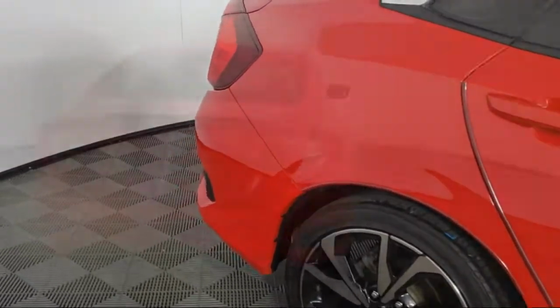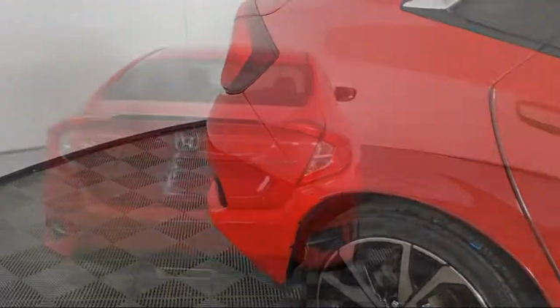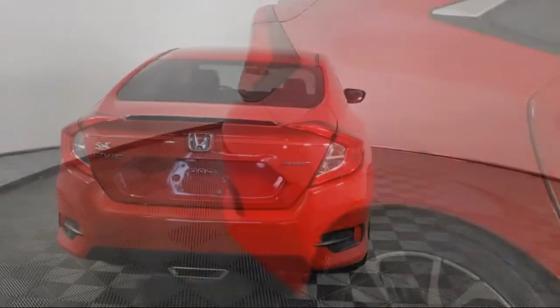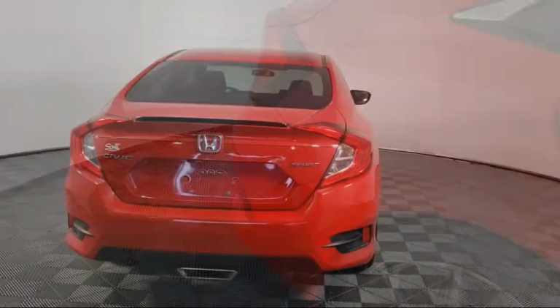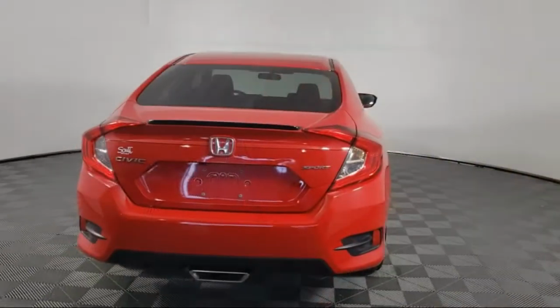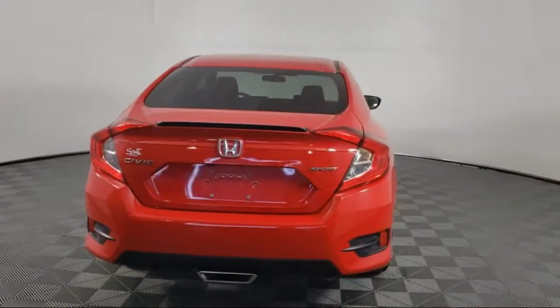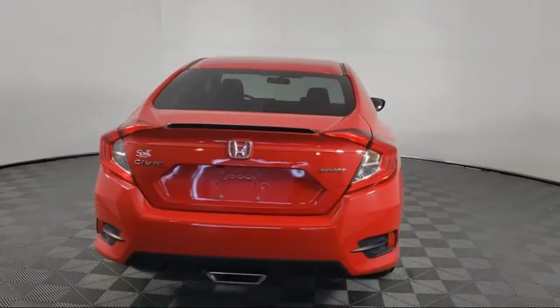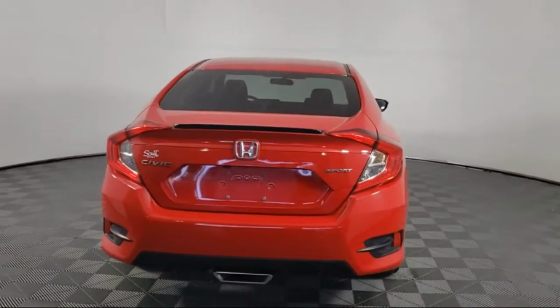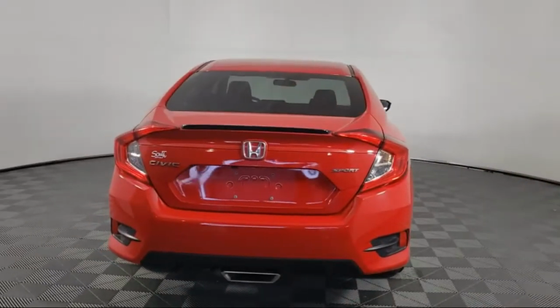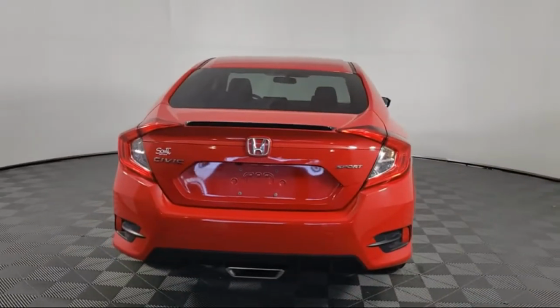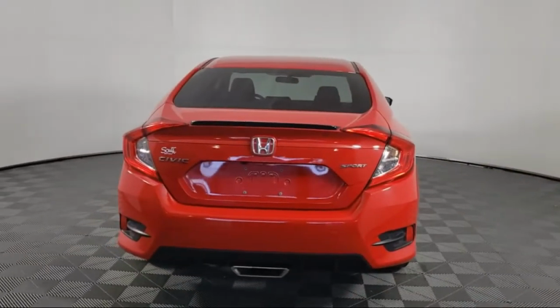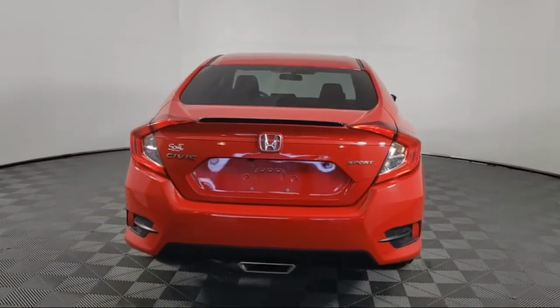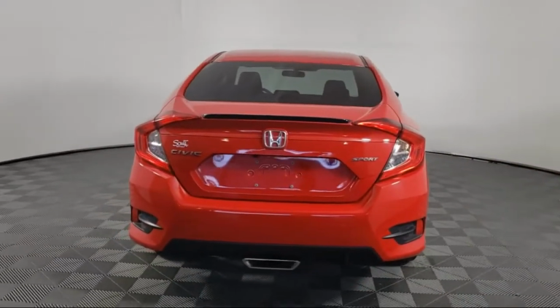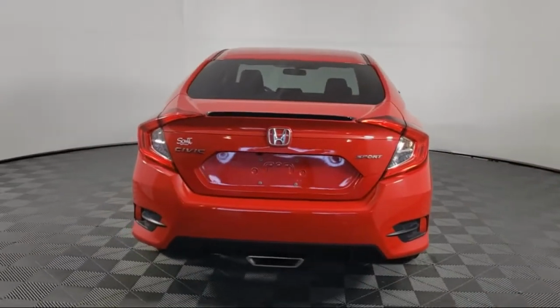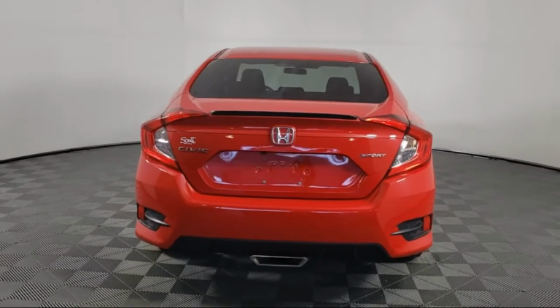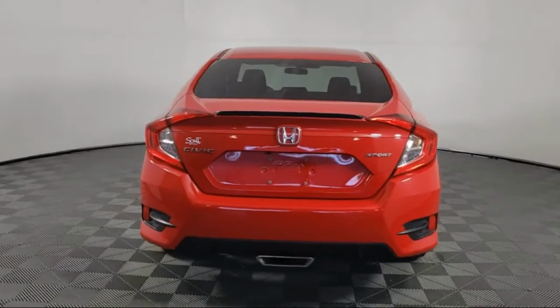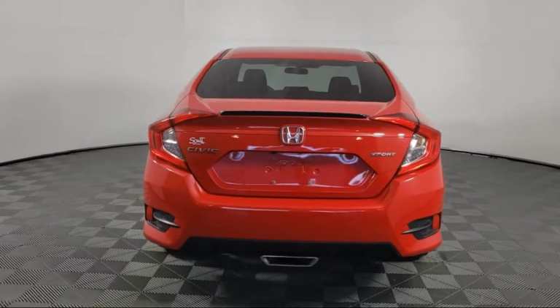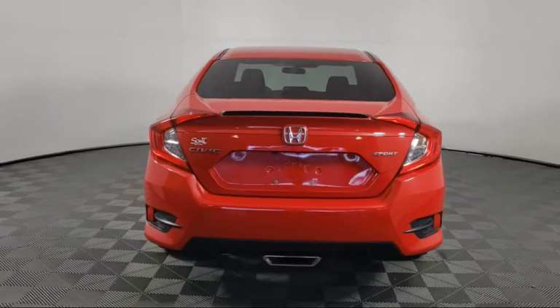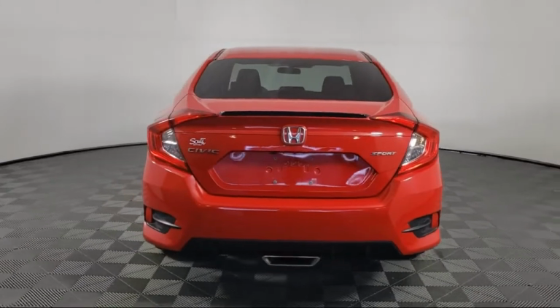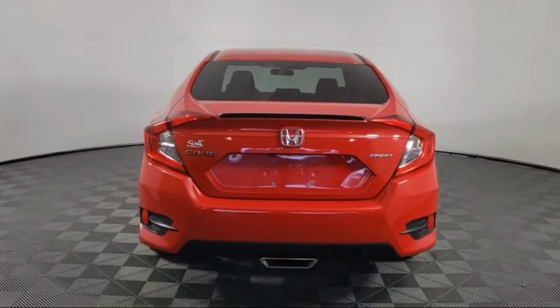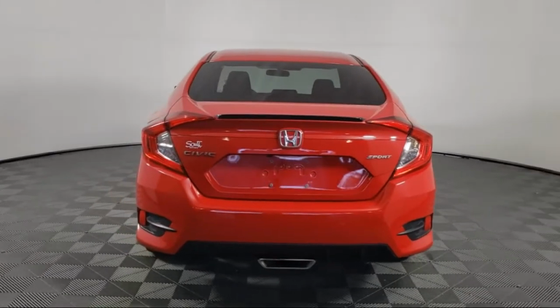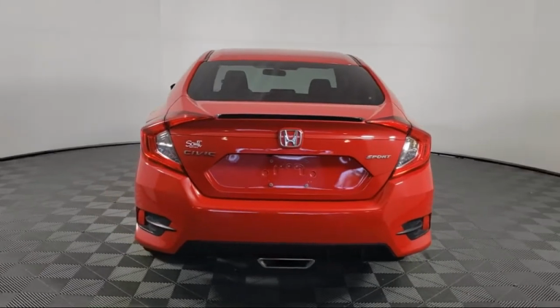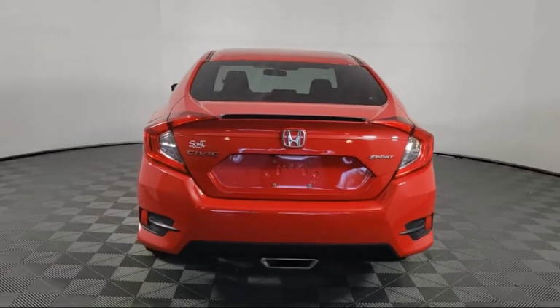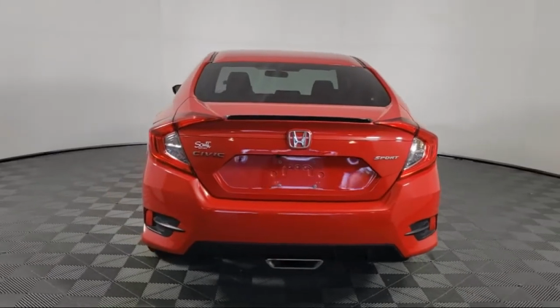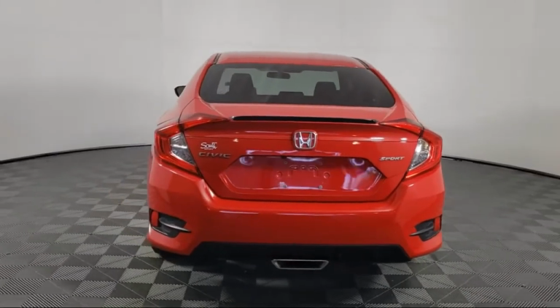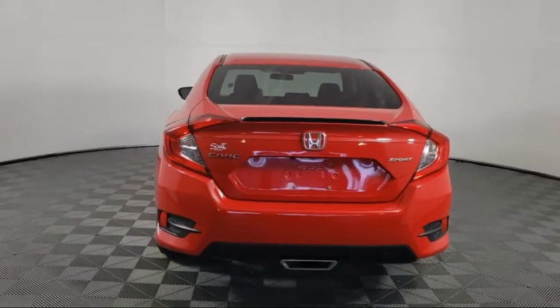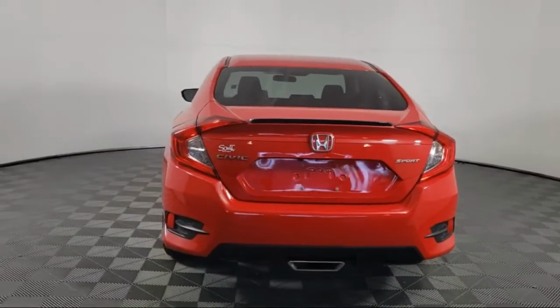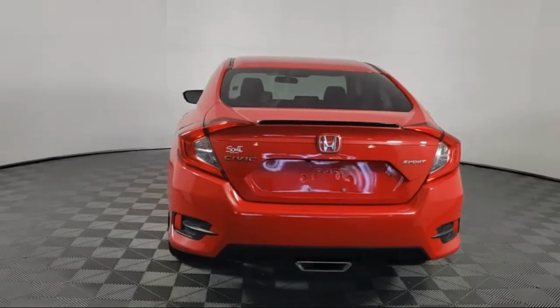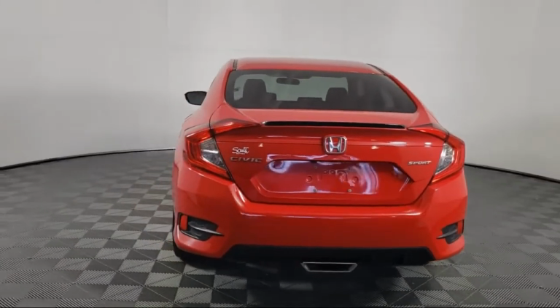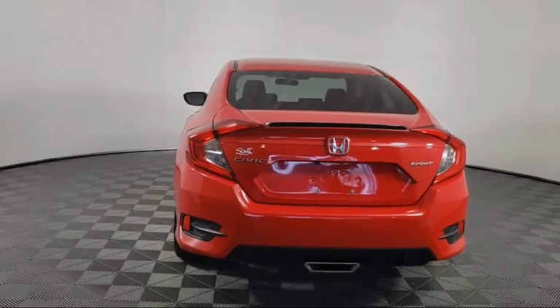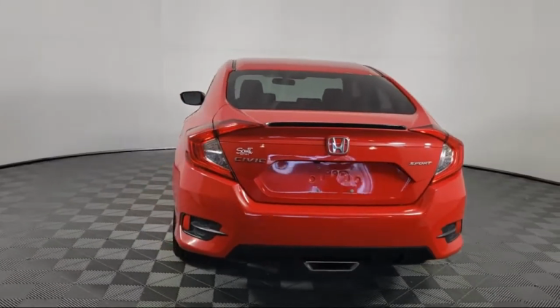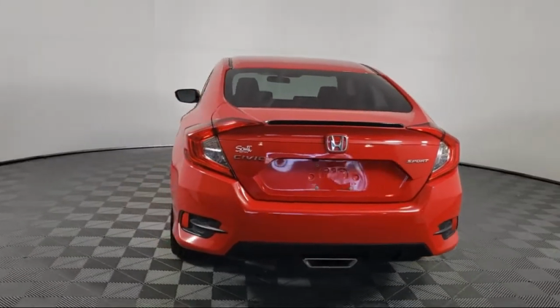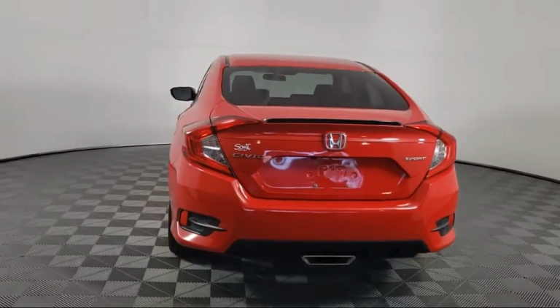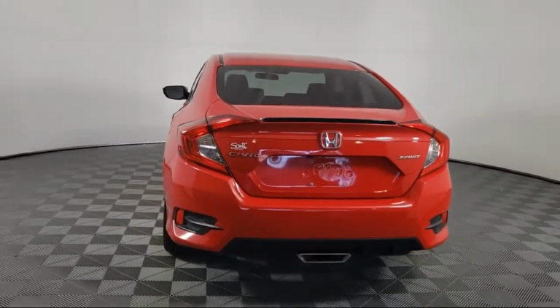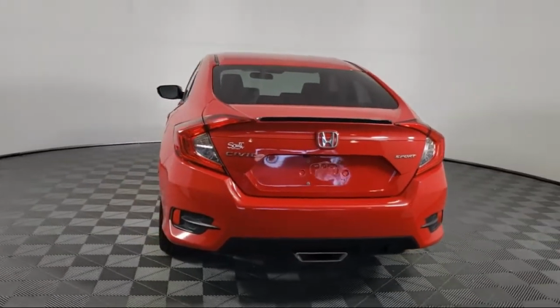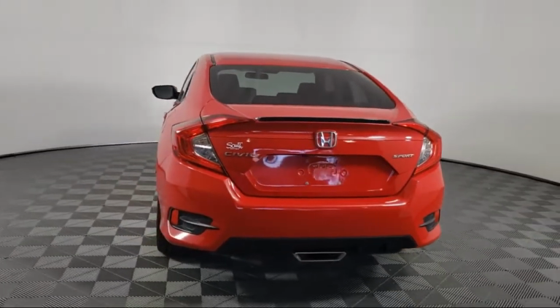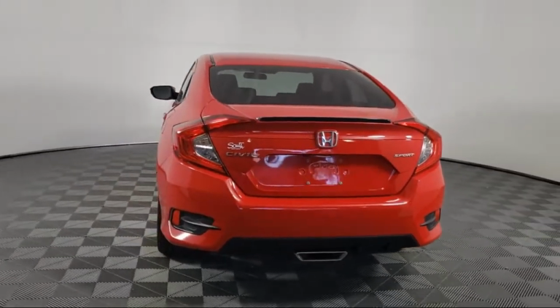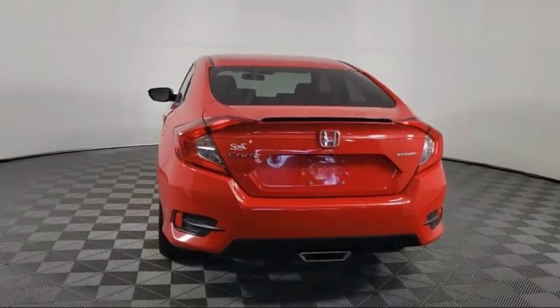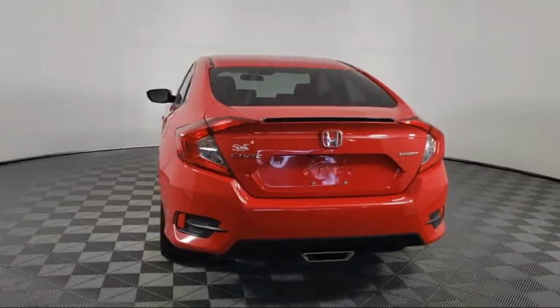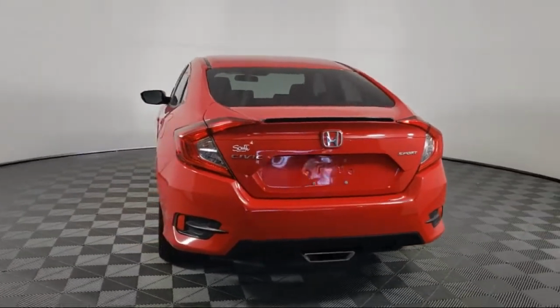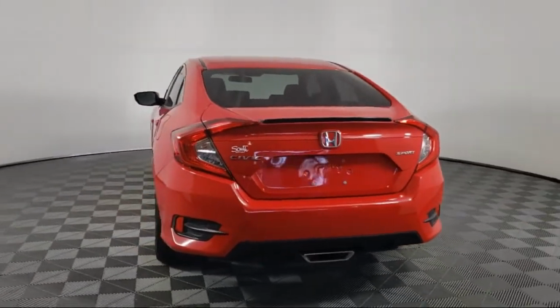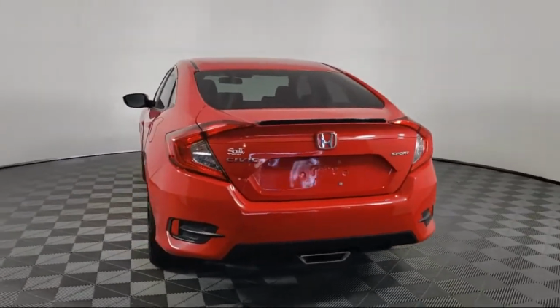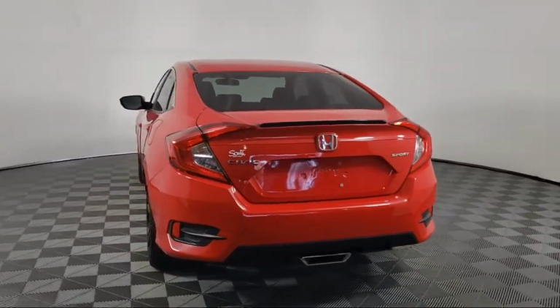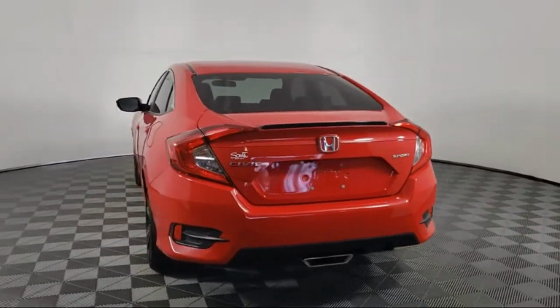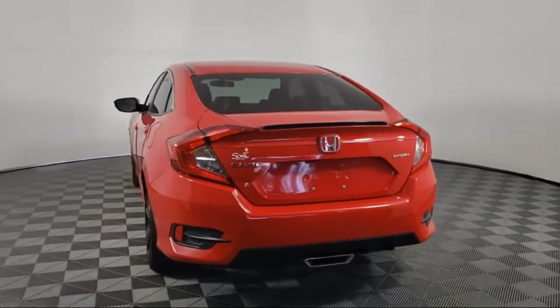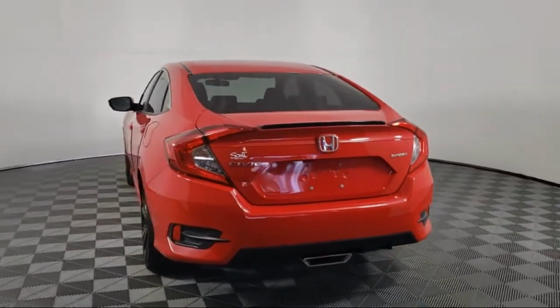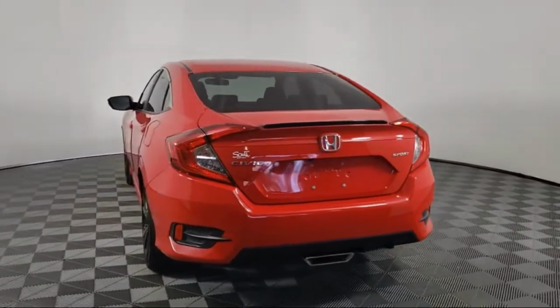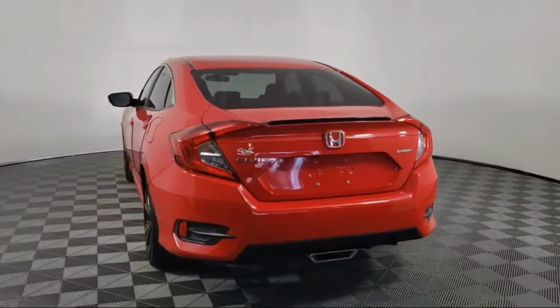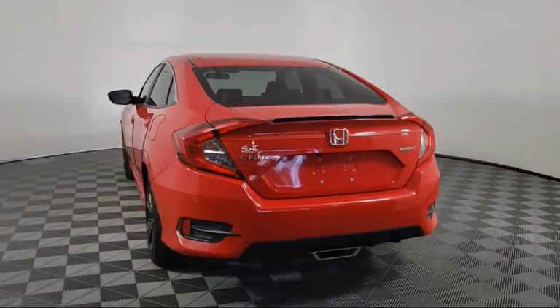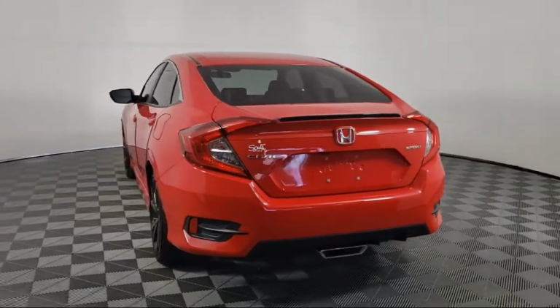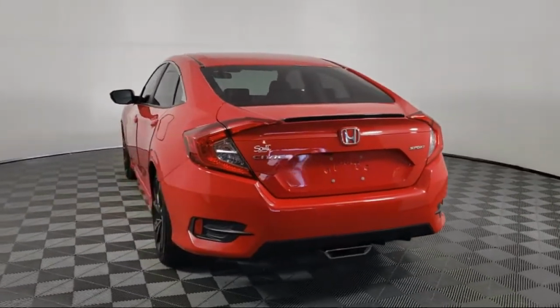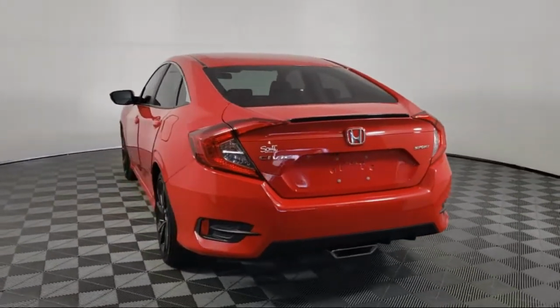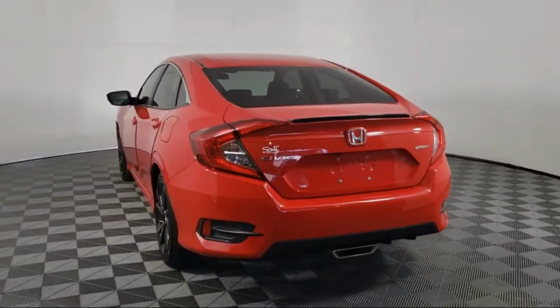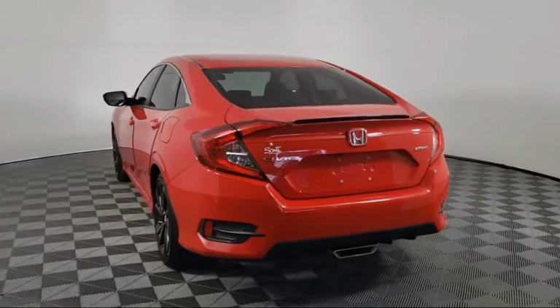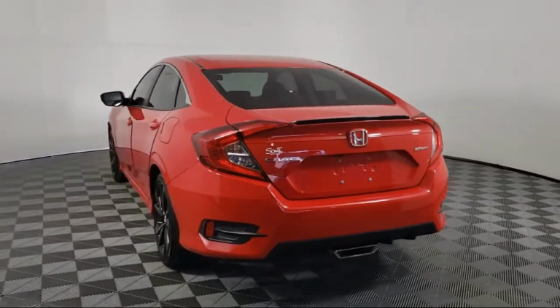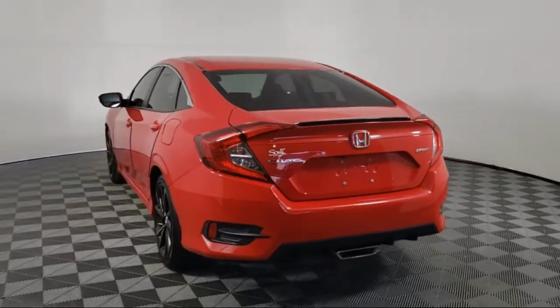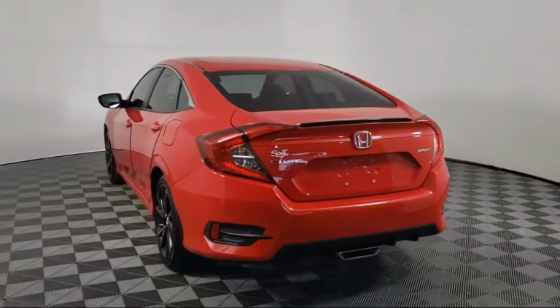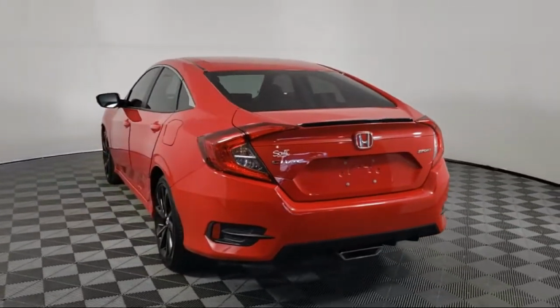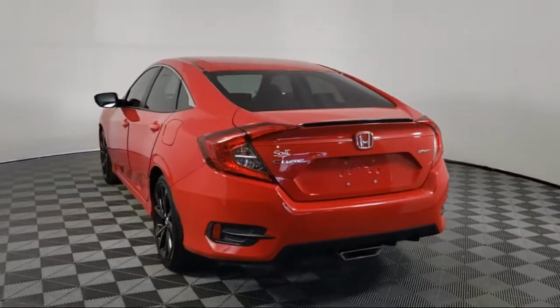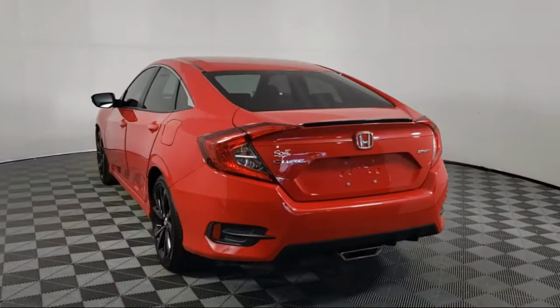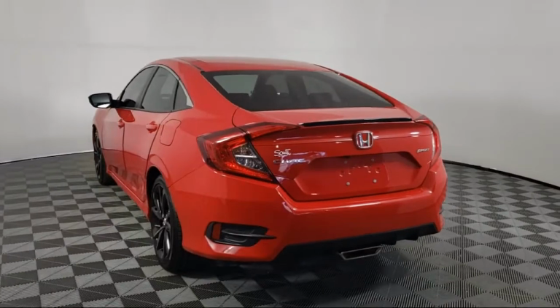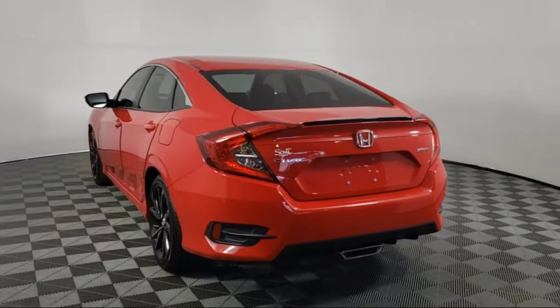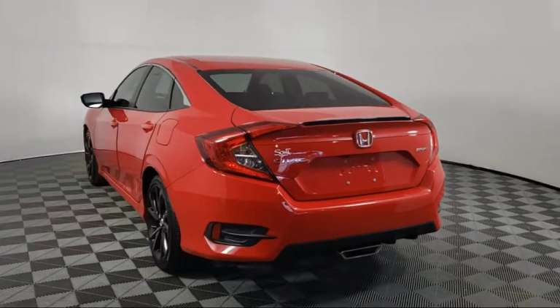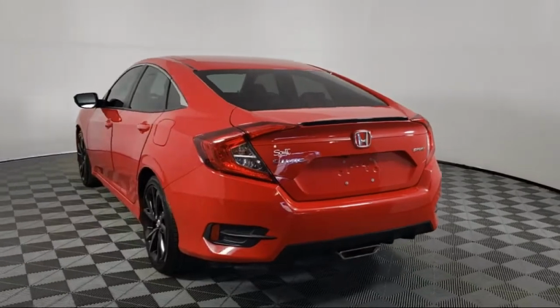It also features a rear spoiler, steering wheel controls, speed sensing steering, and has less than 40,000 miles on the odometer.